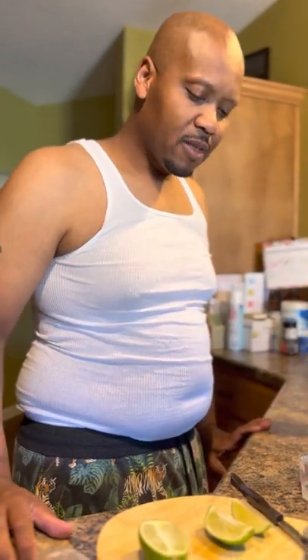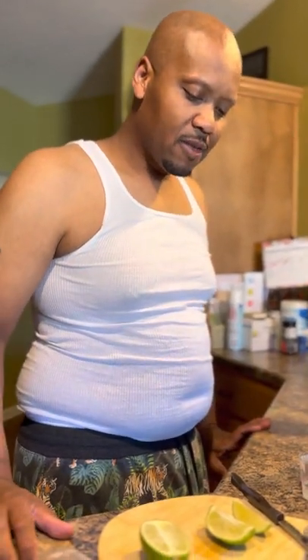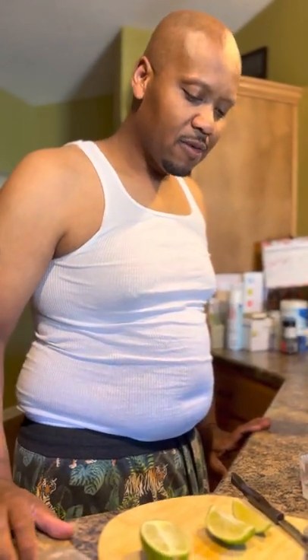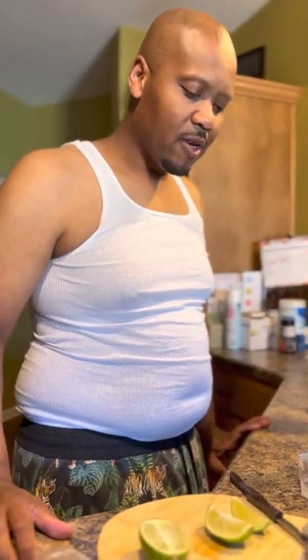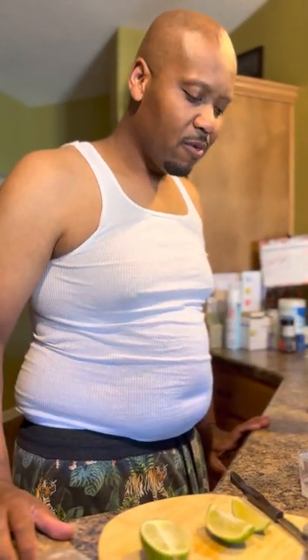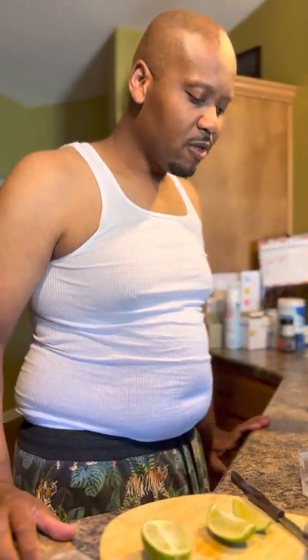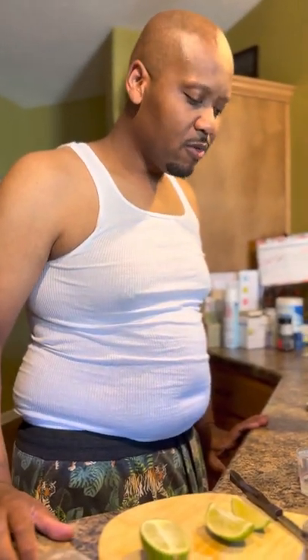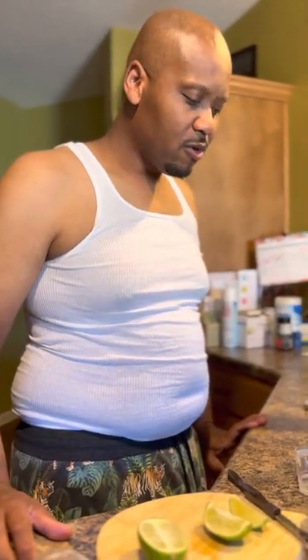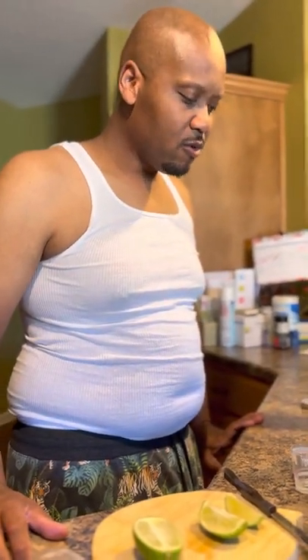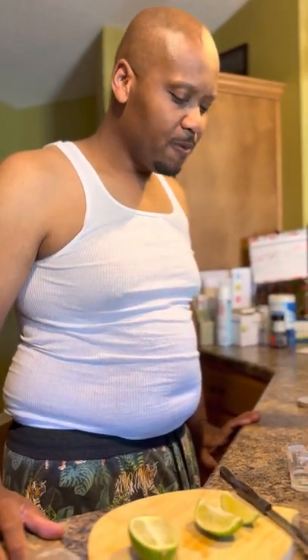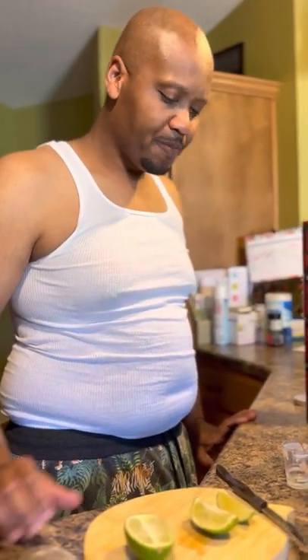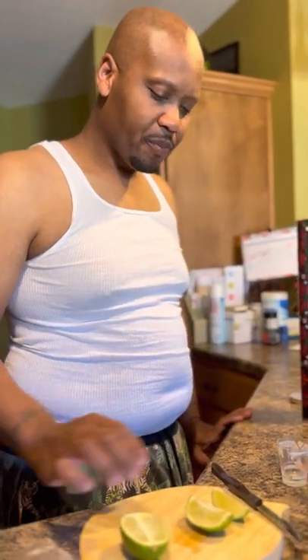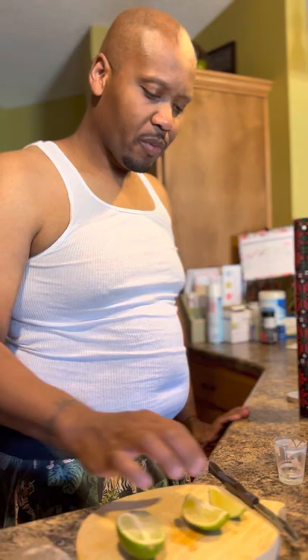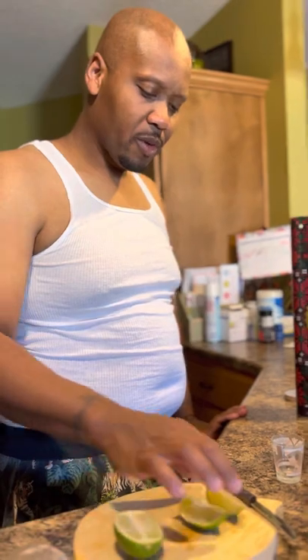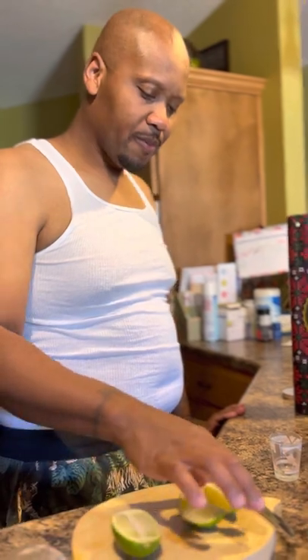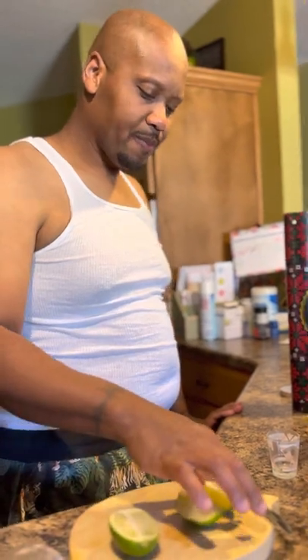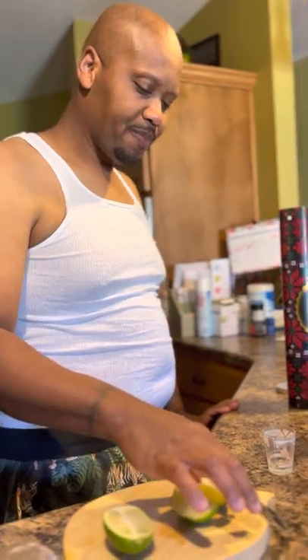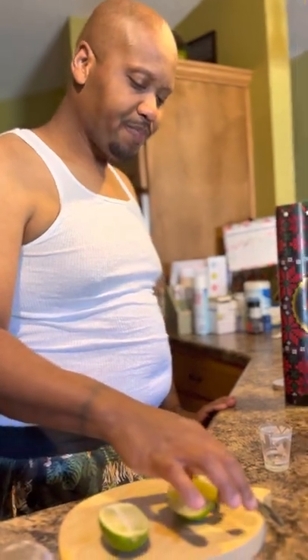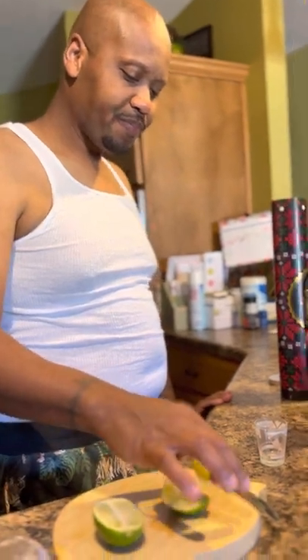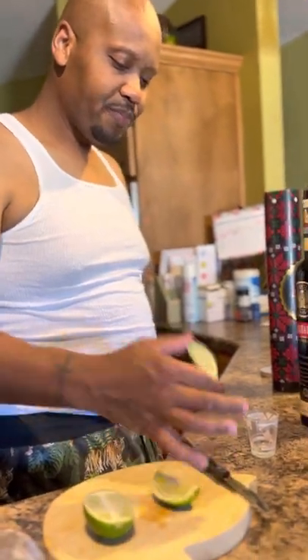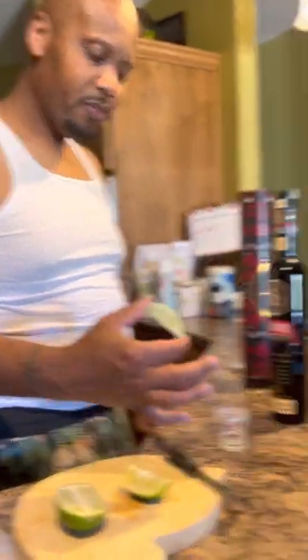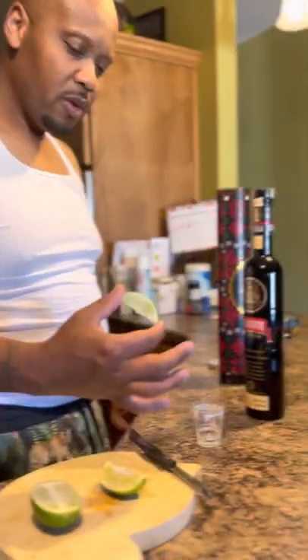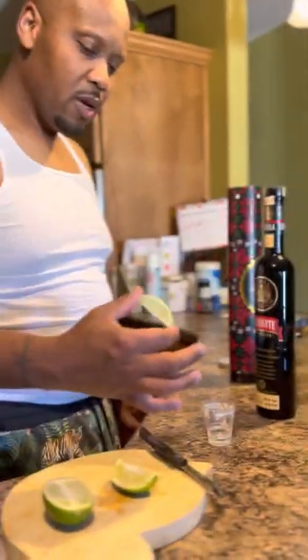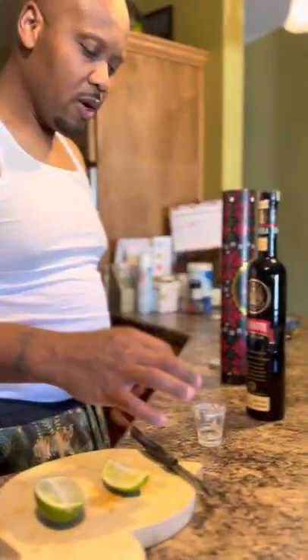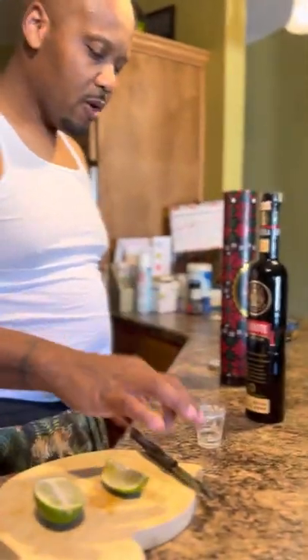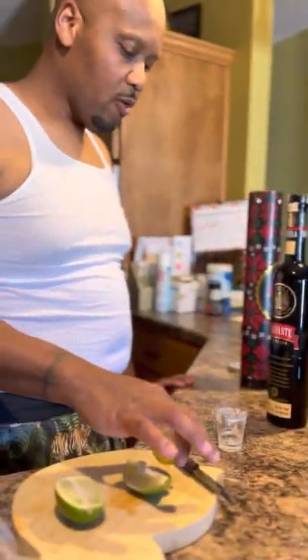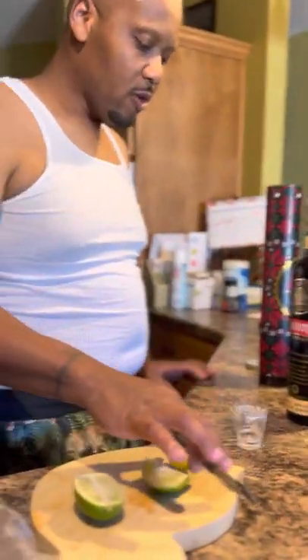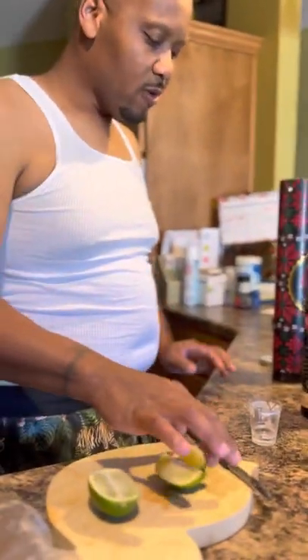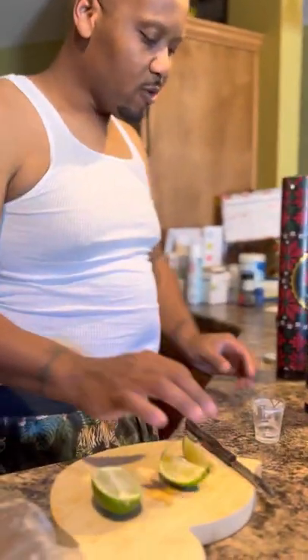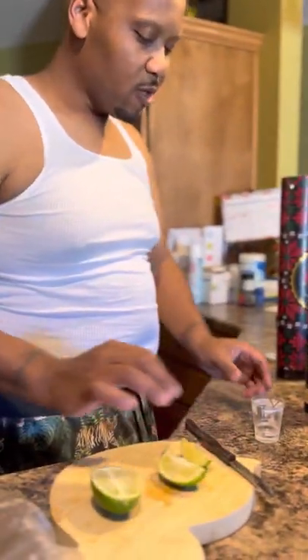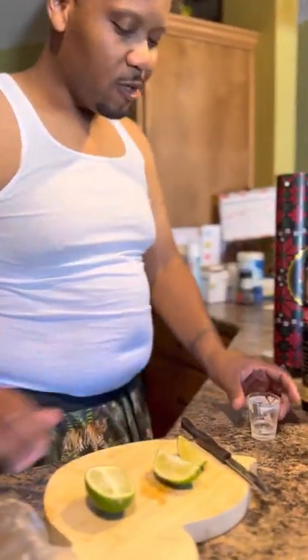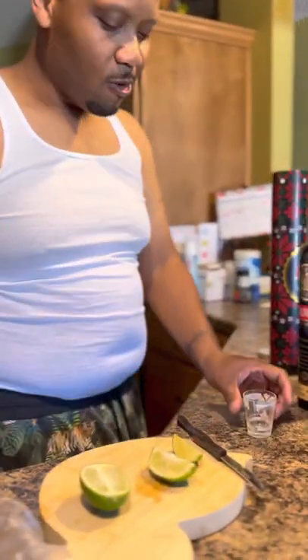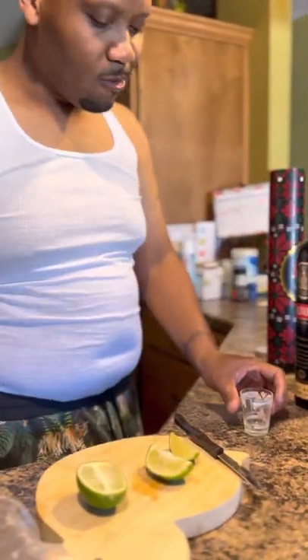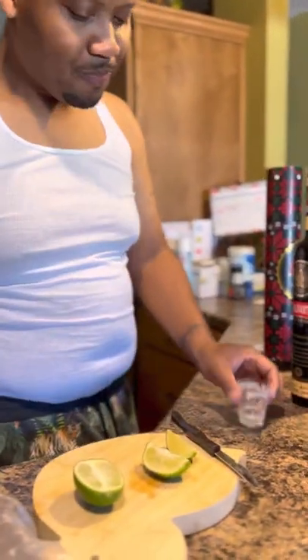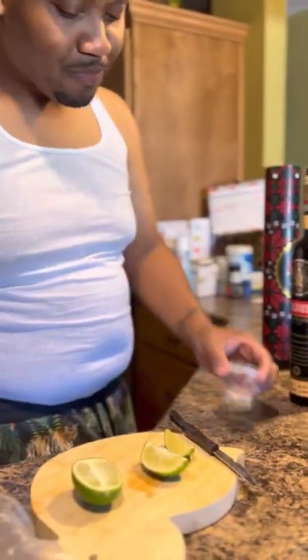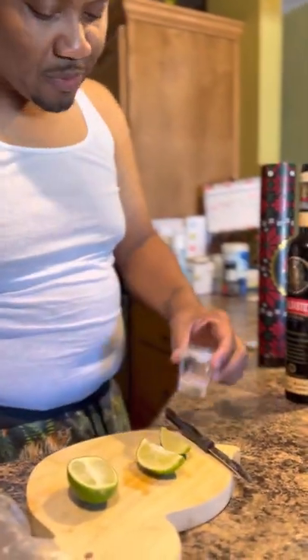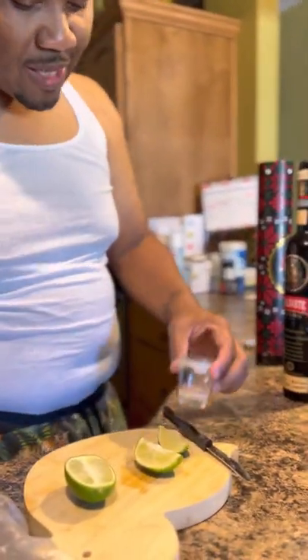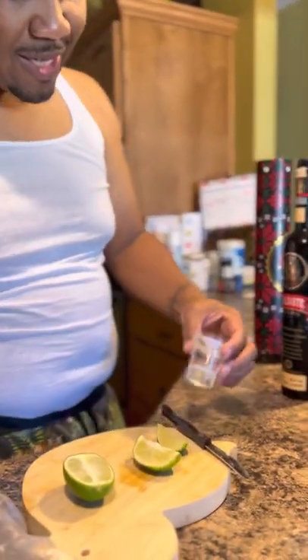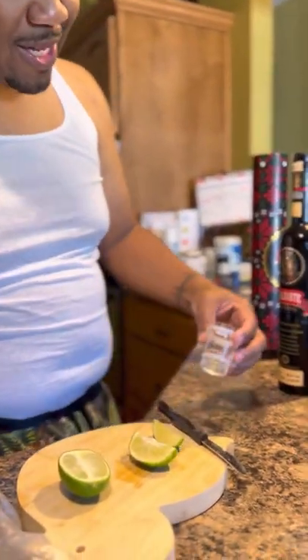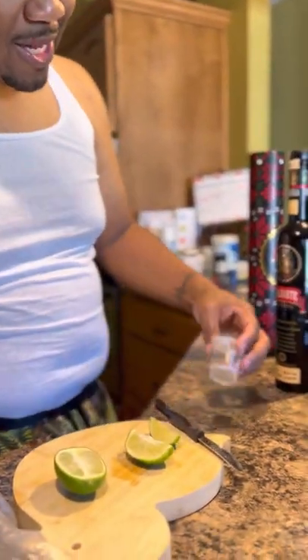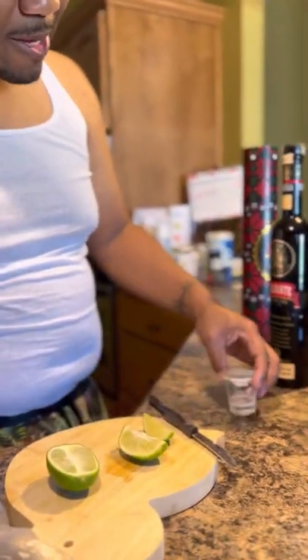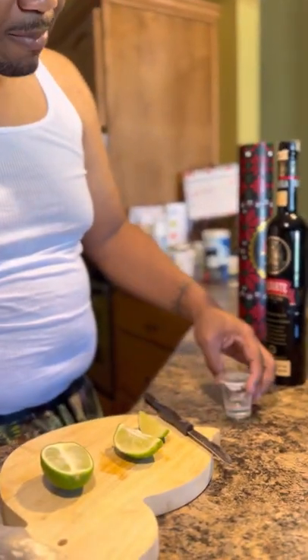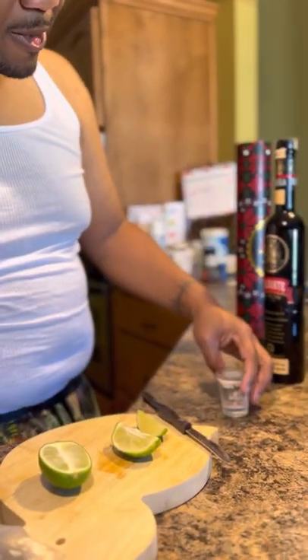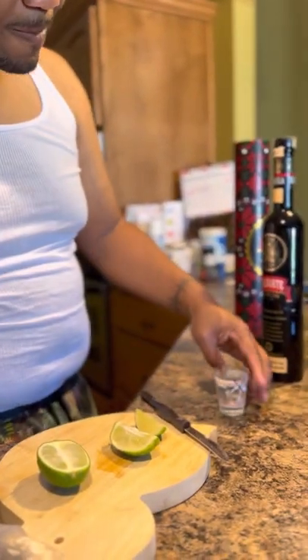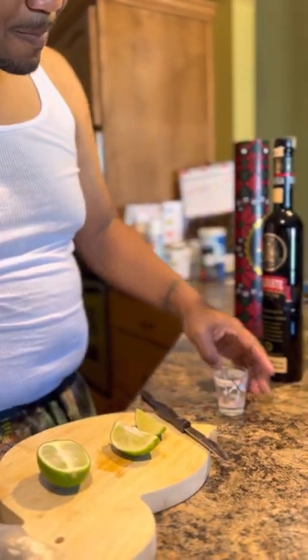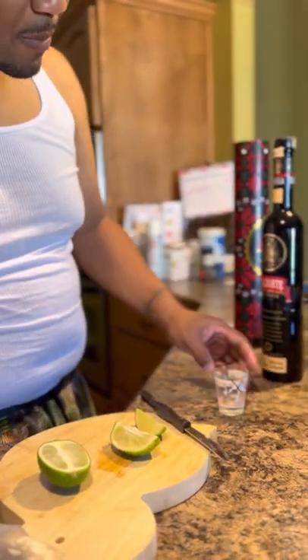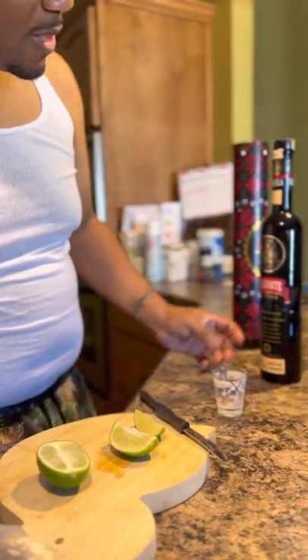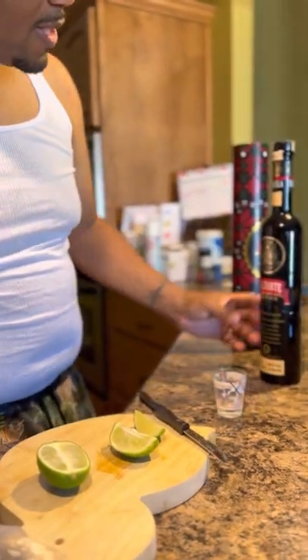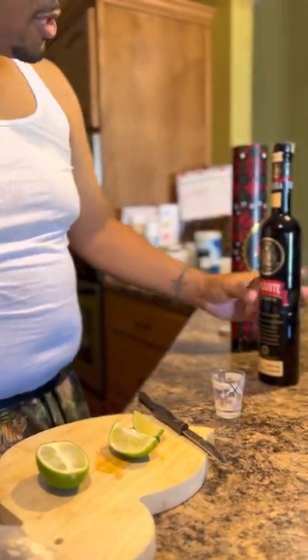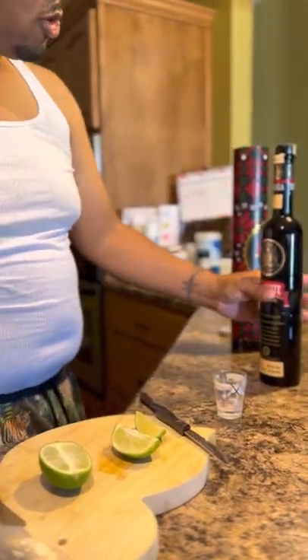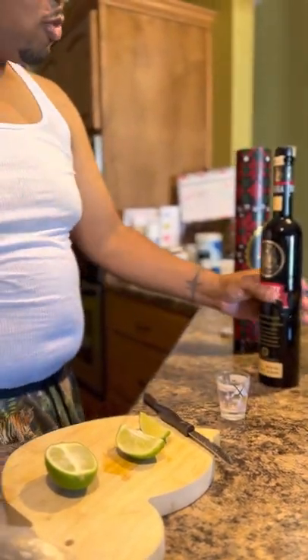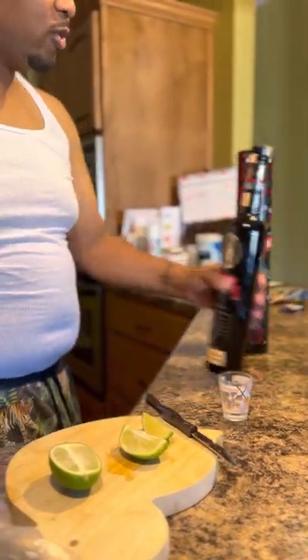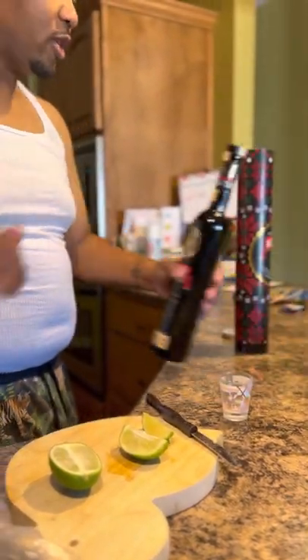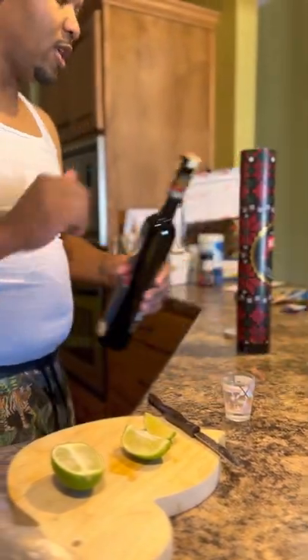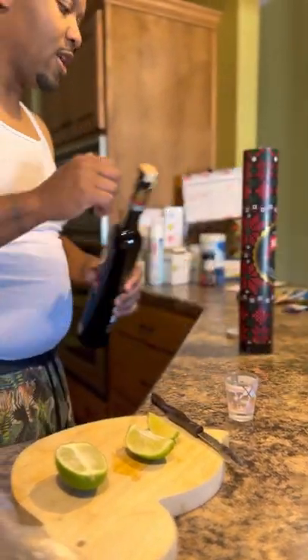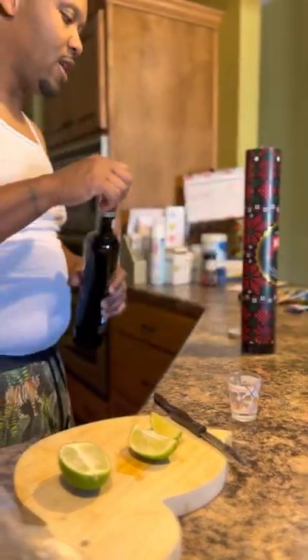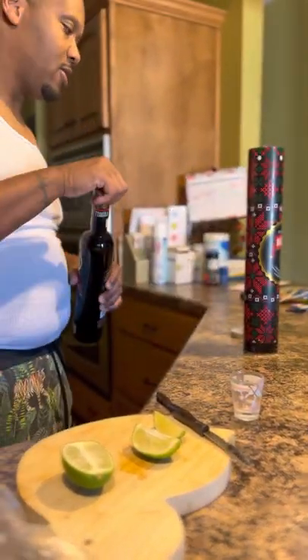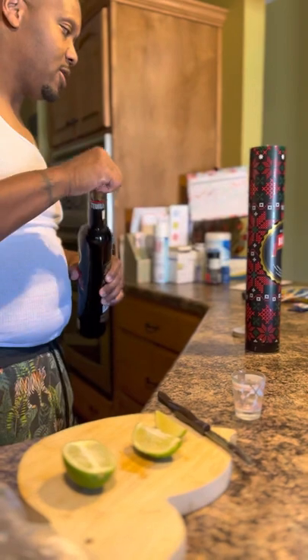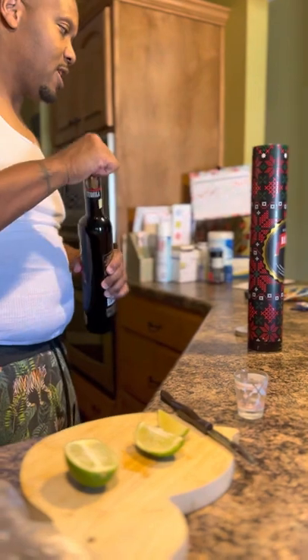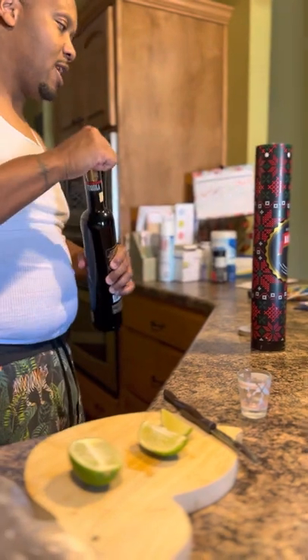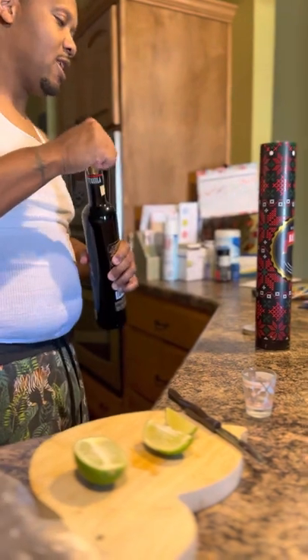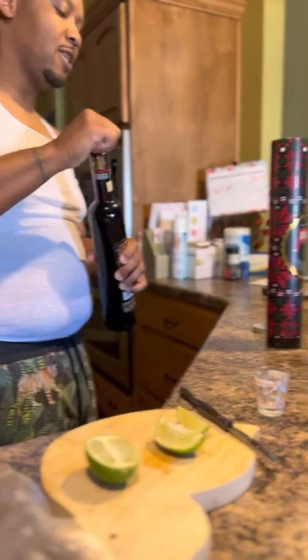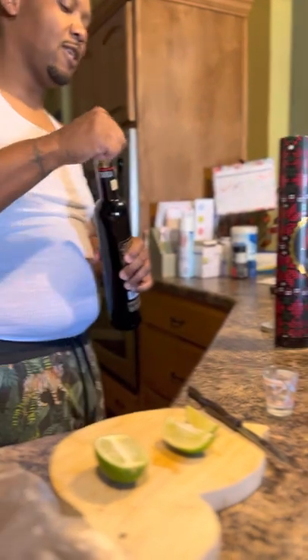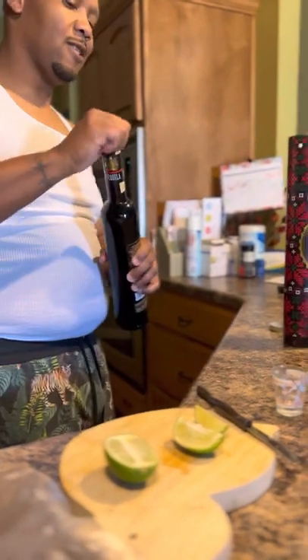Very smooth. We really don't need no lime, but let's do one with the lime — let's see how it tastes.